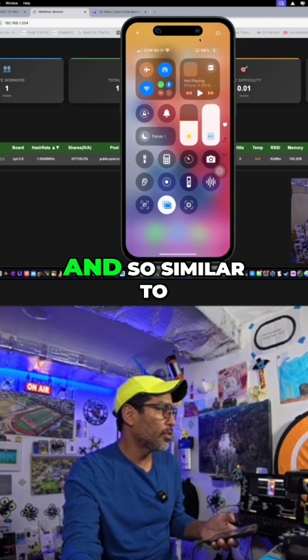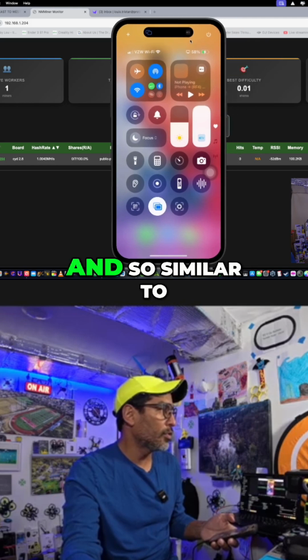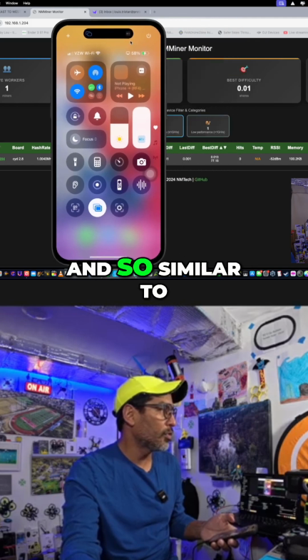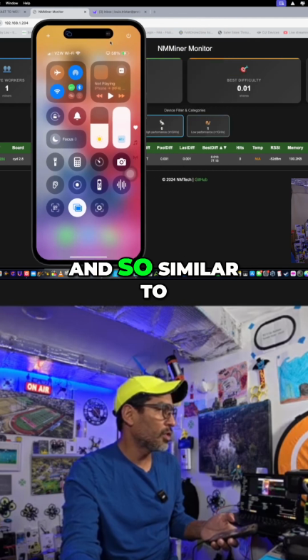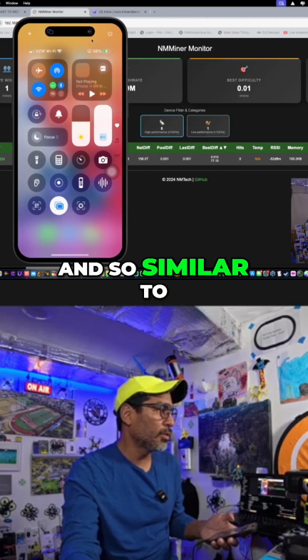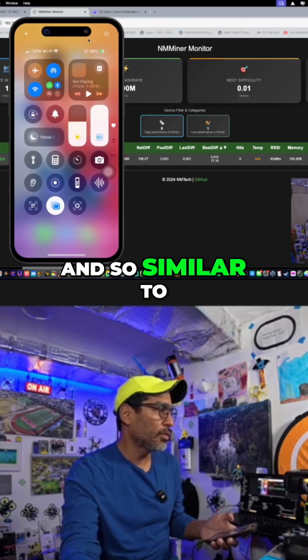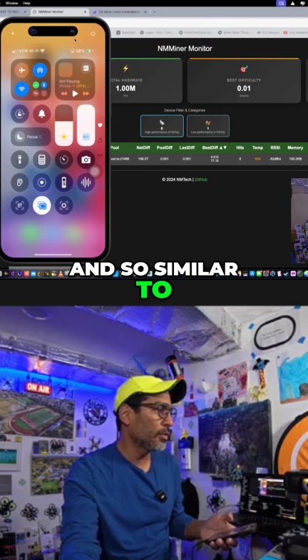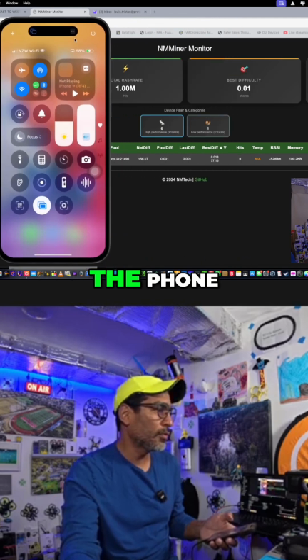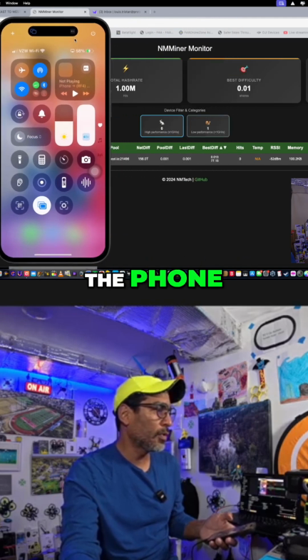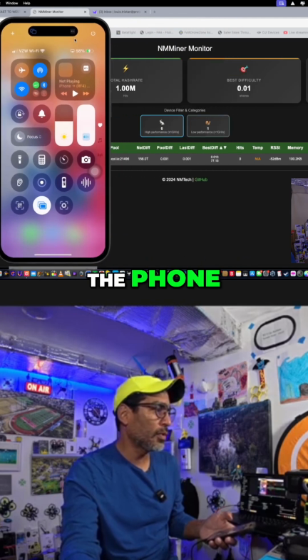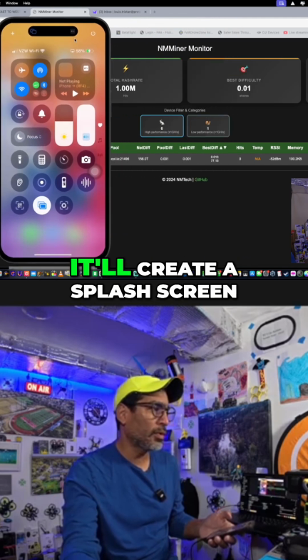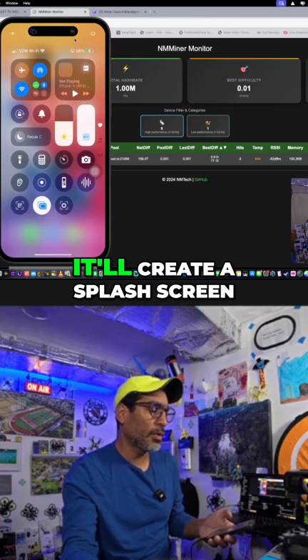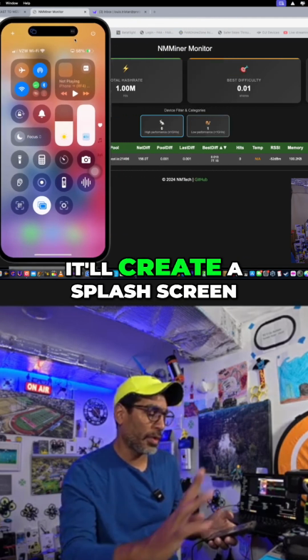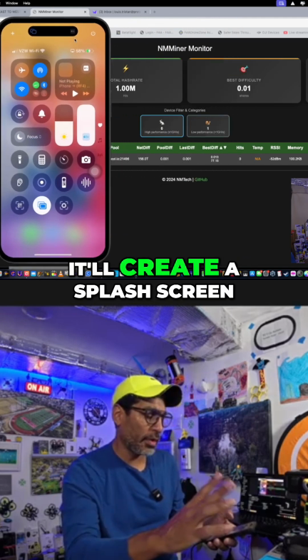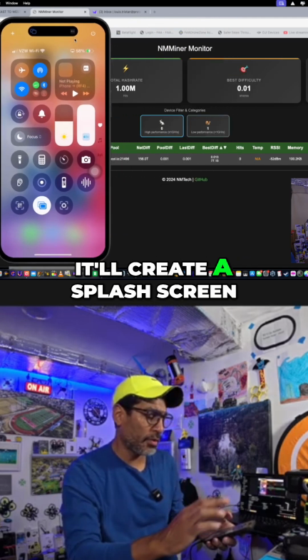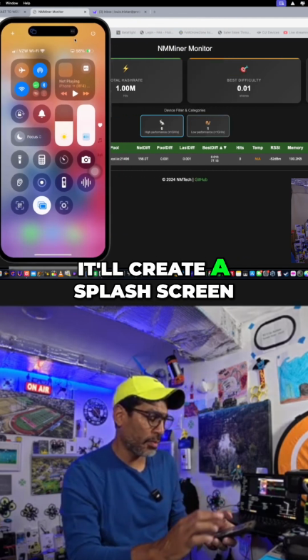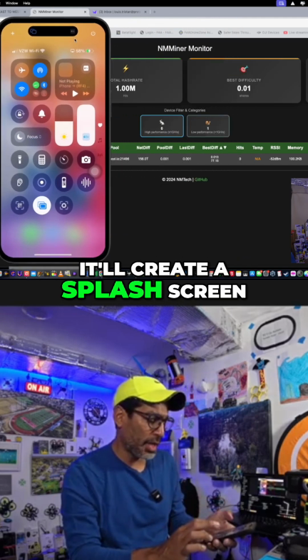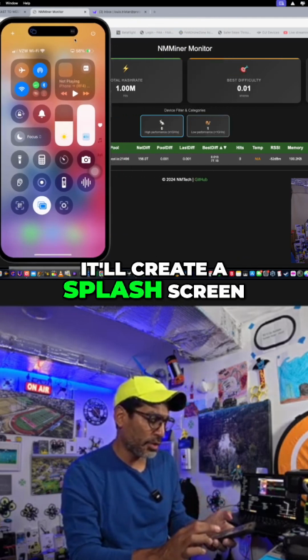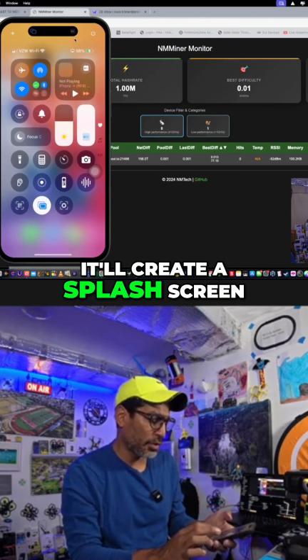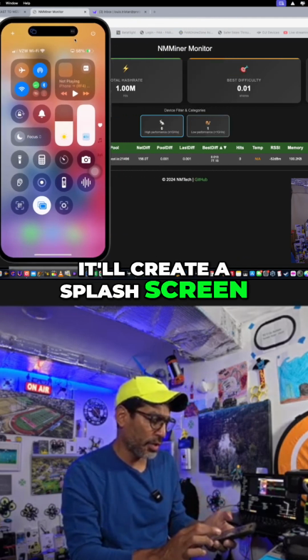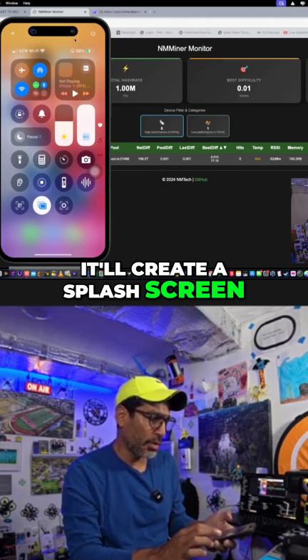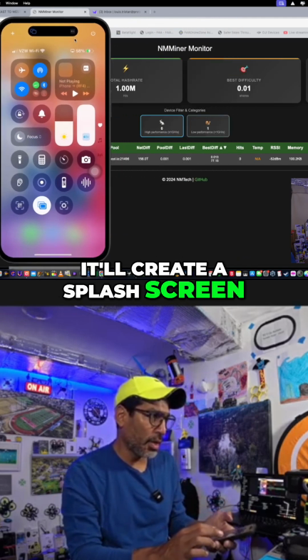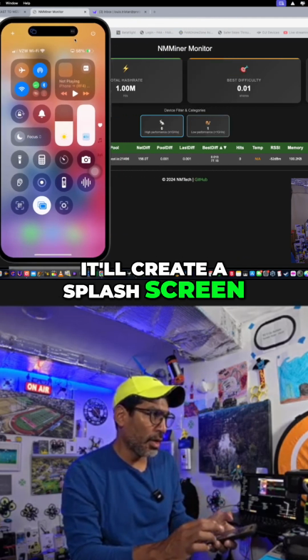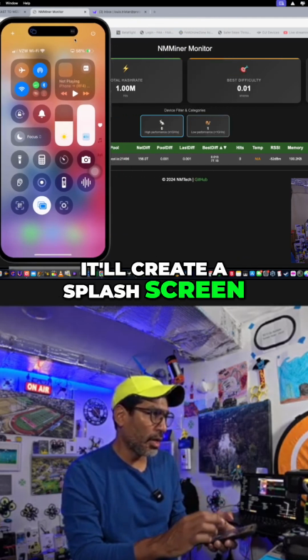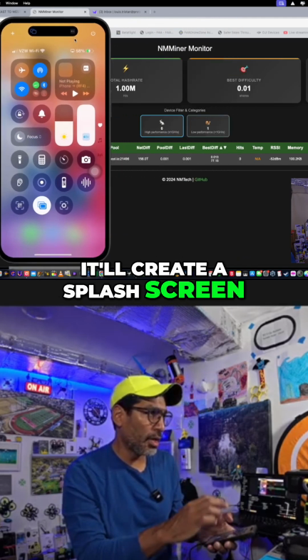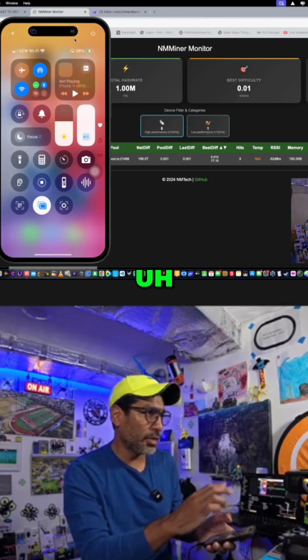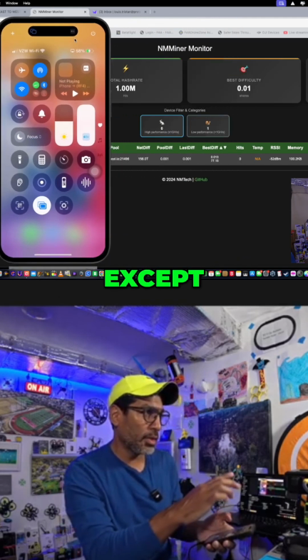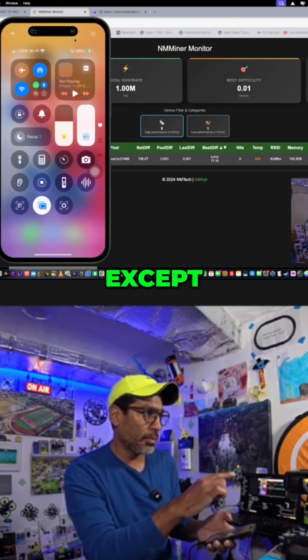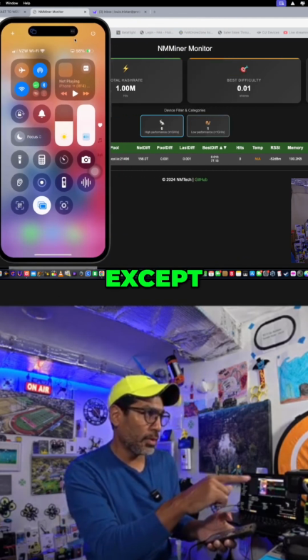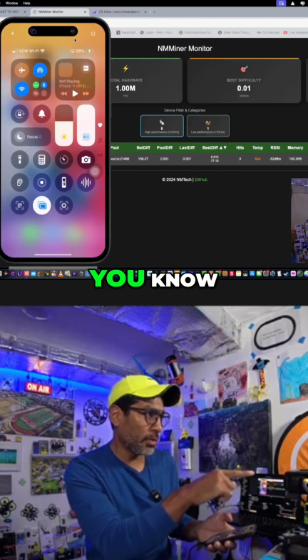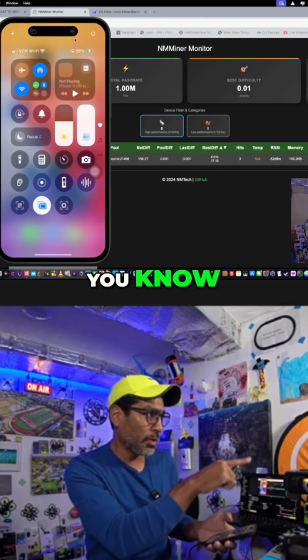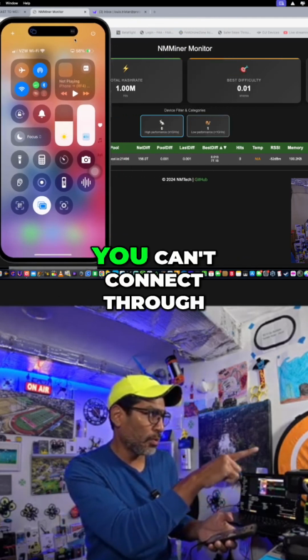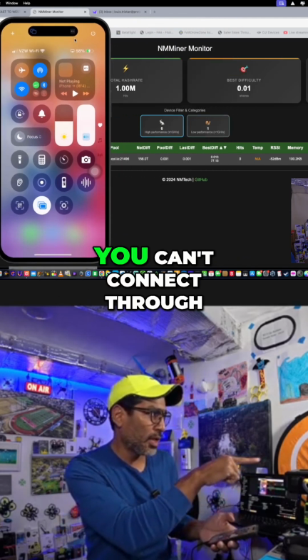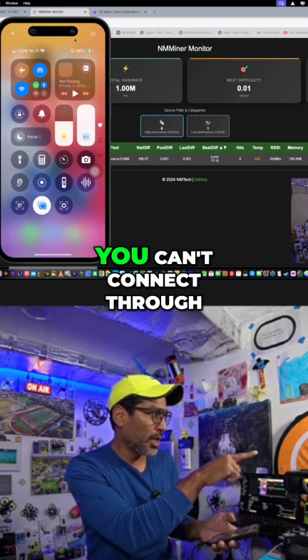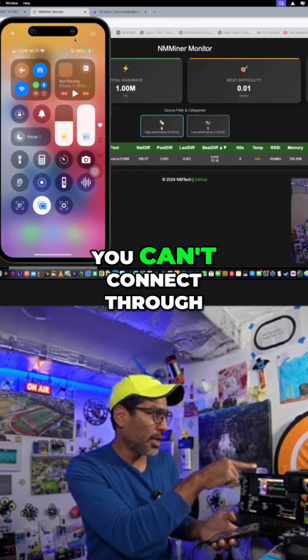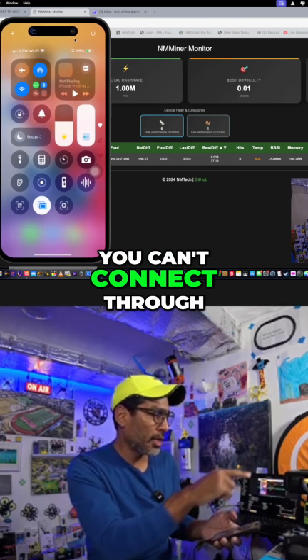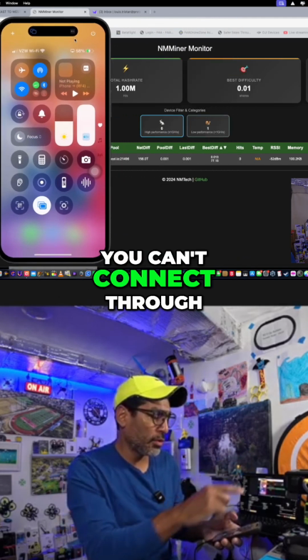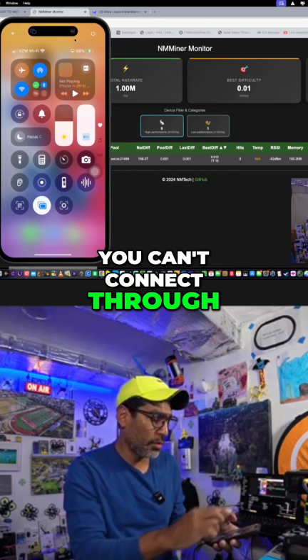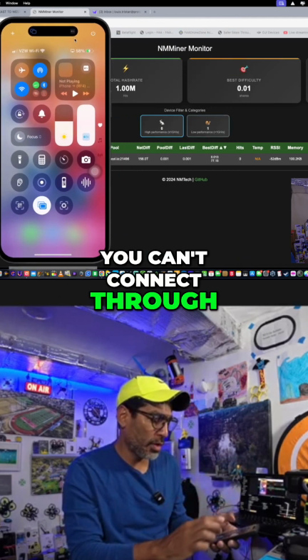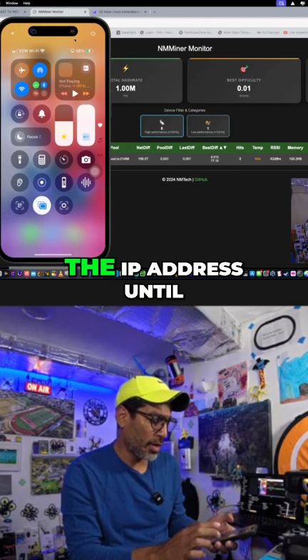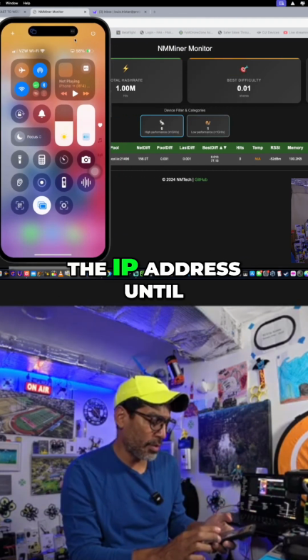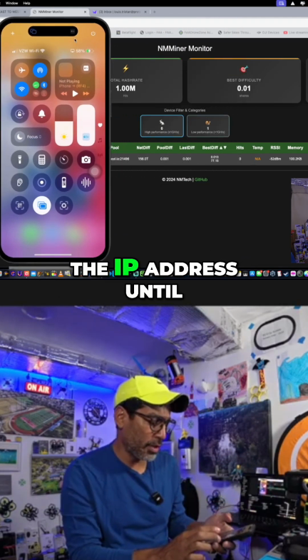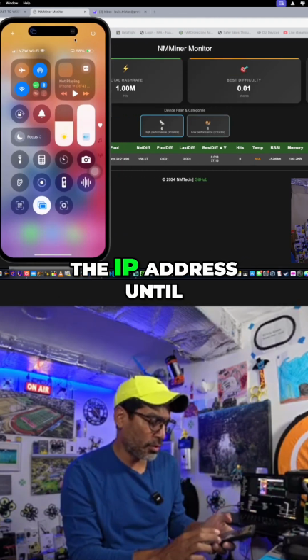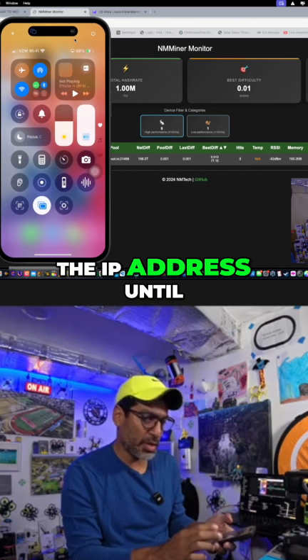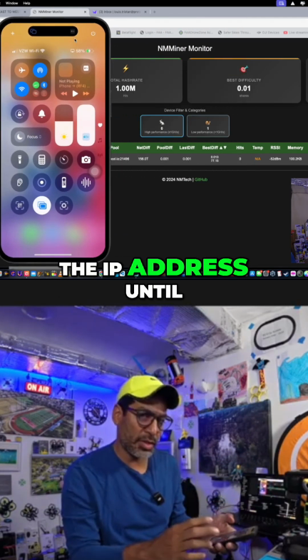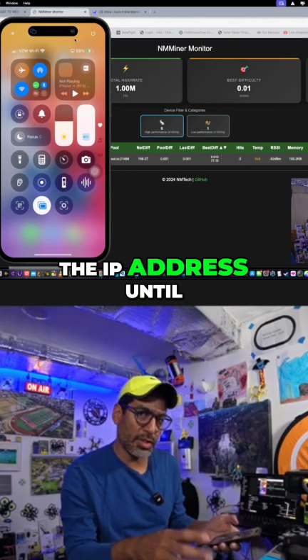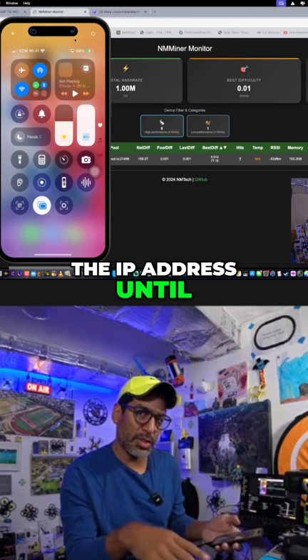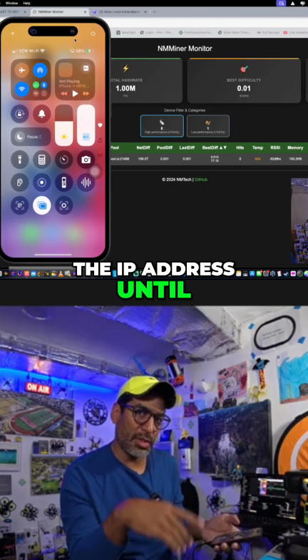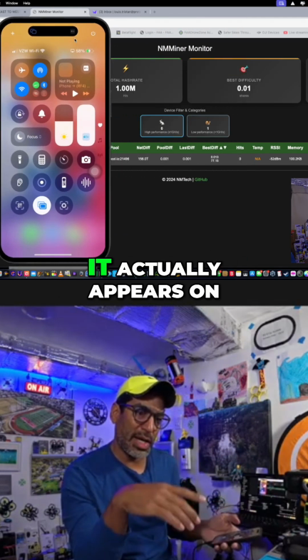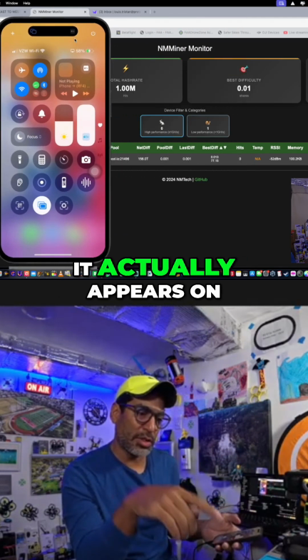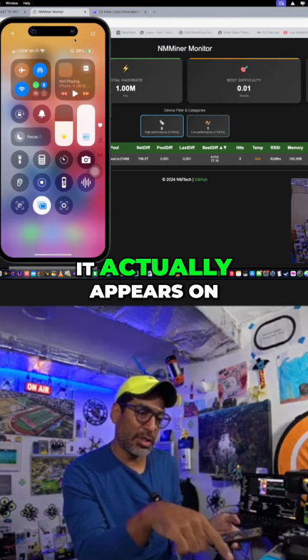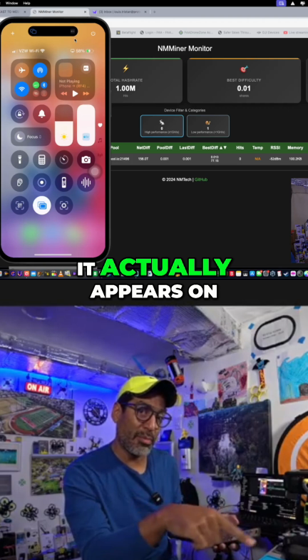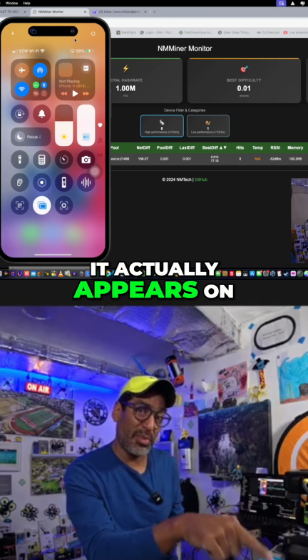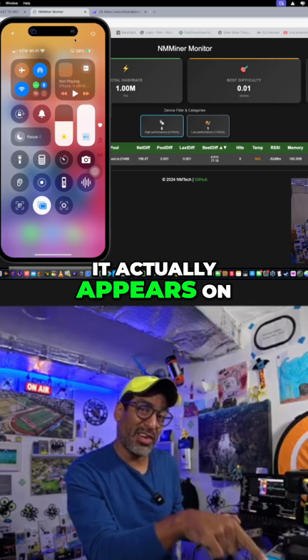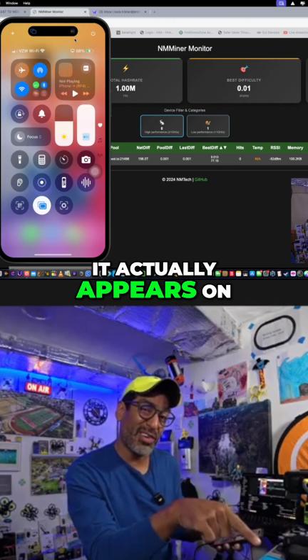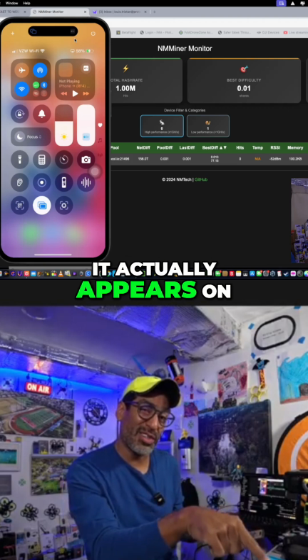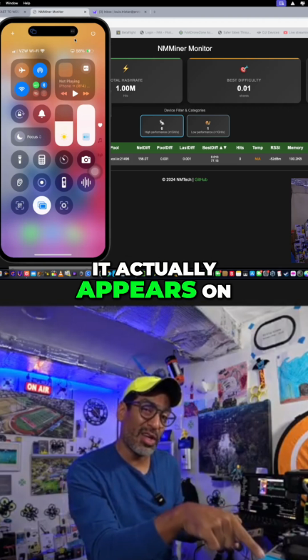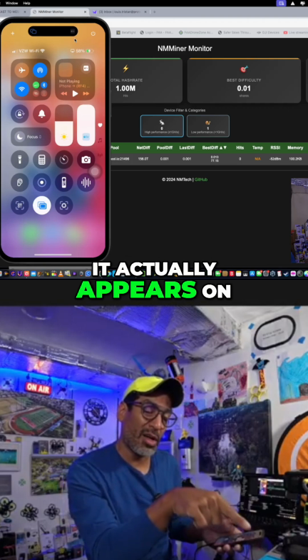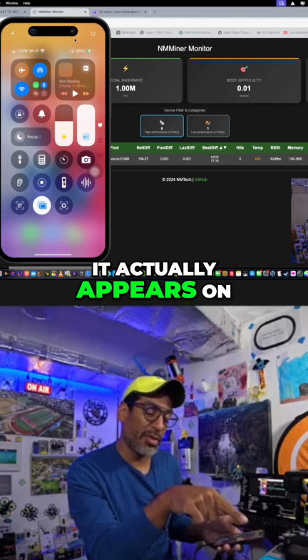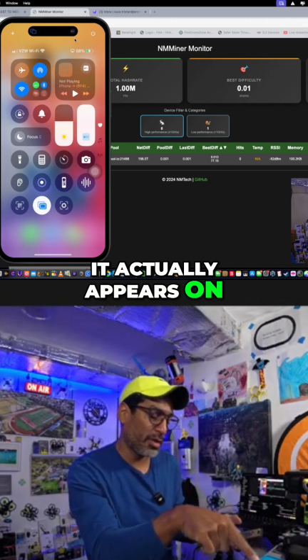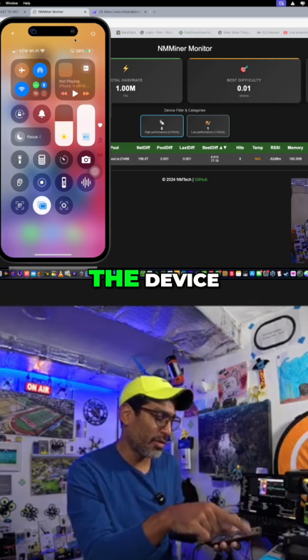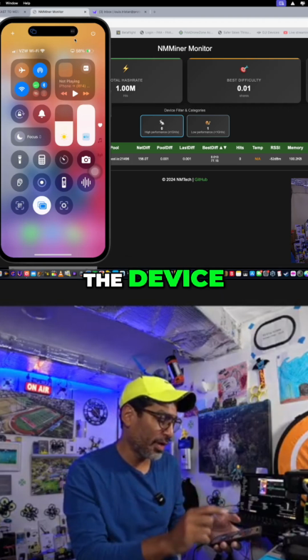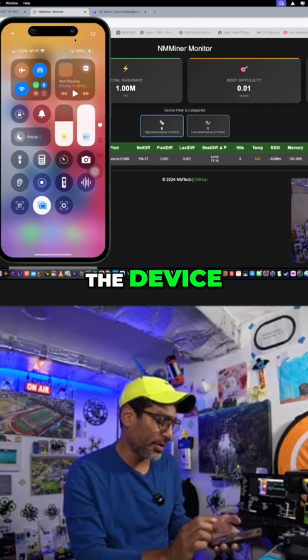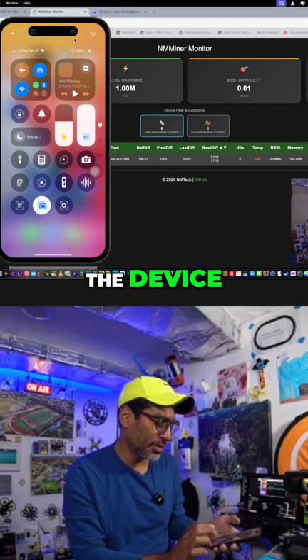Similar to the phone, it'll create a splash screen, except you can't connect through the IP address until it actually appears on the device.